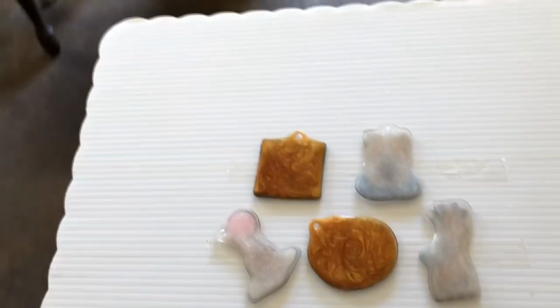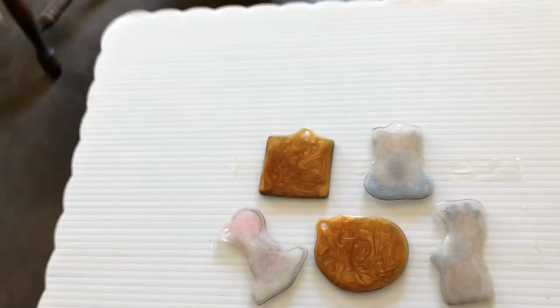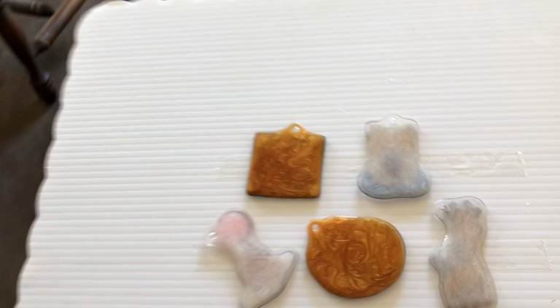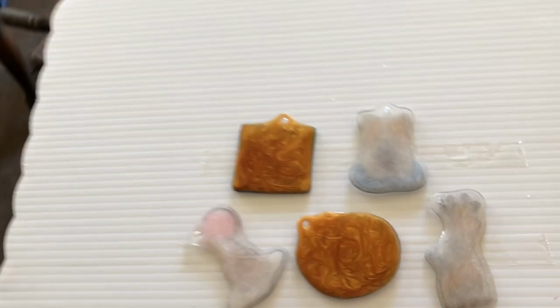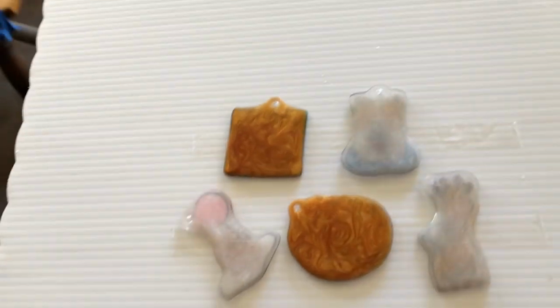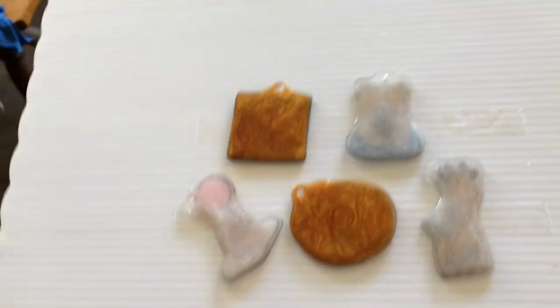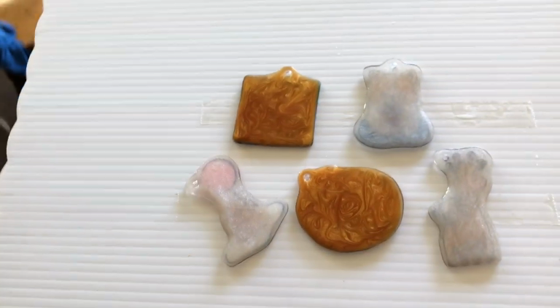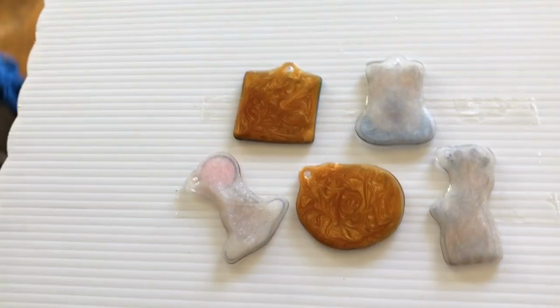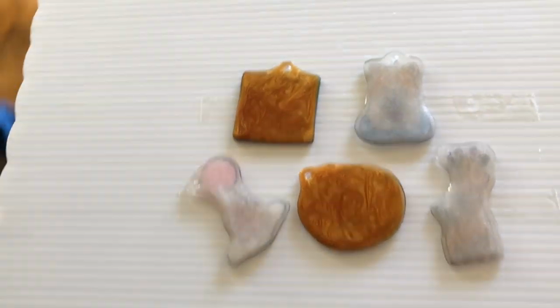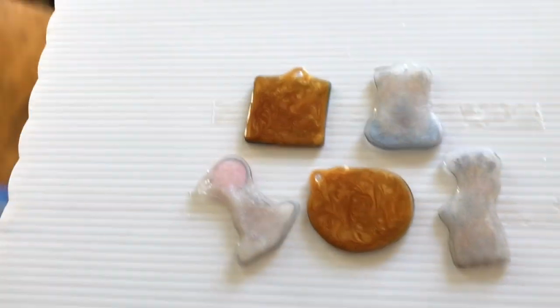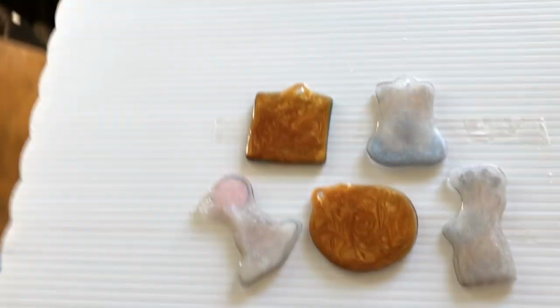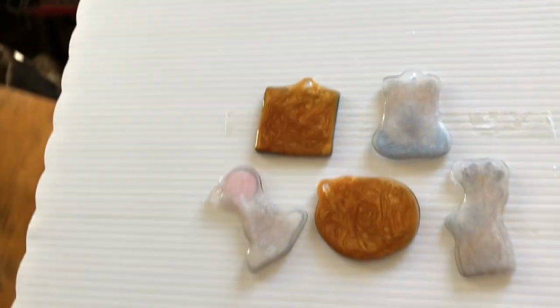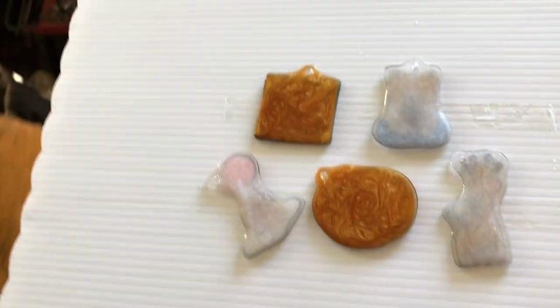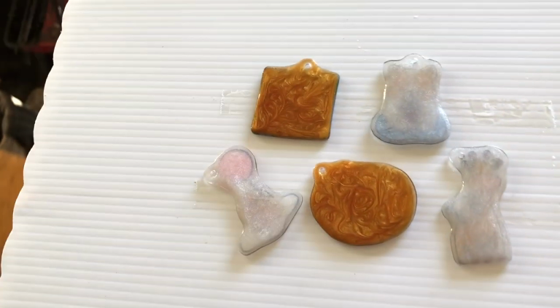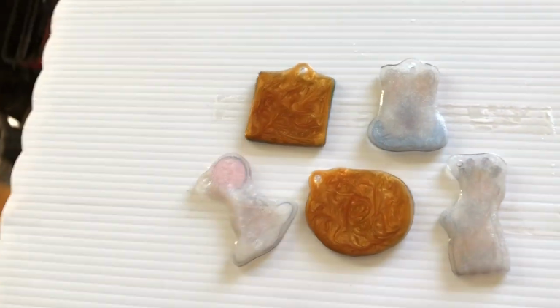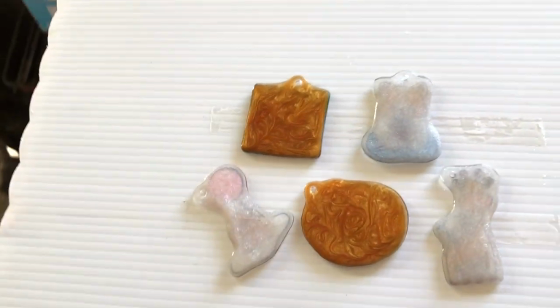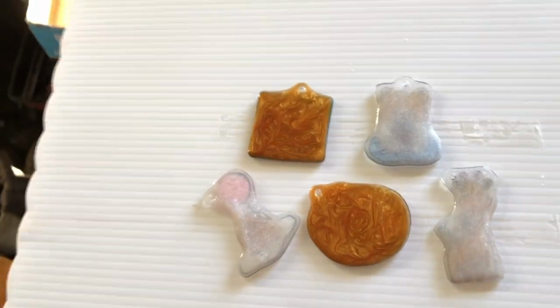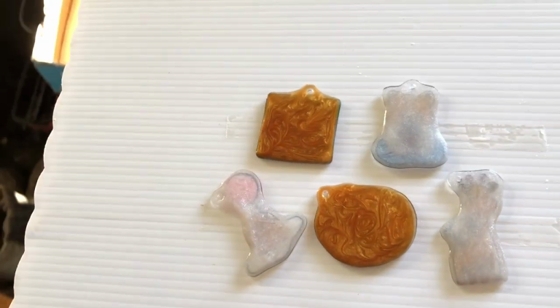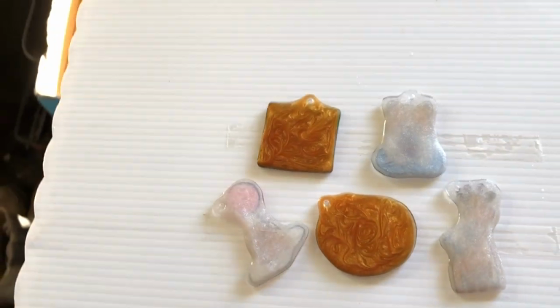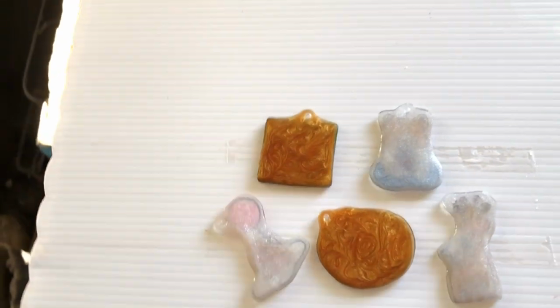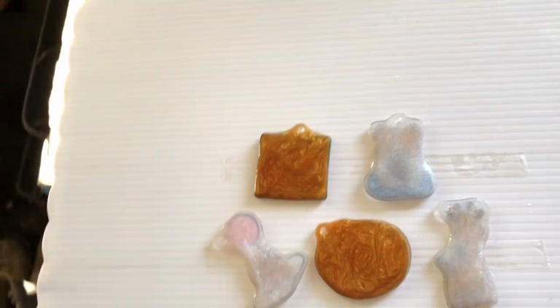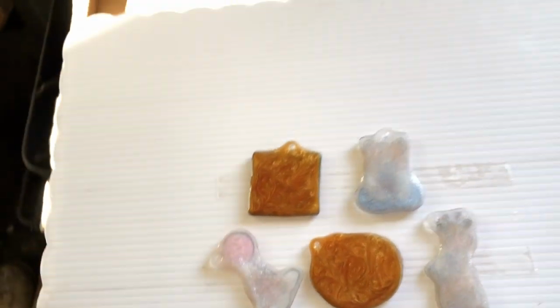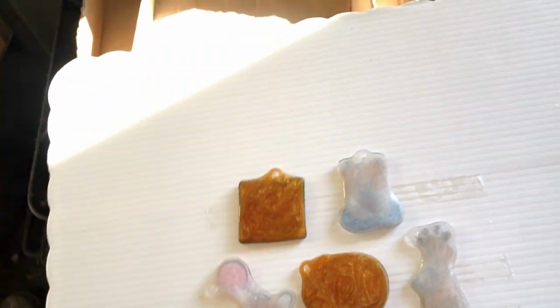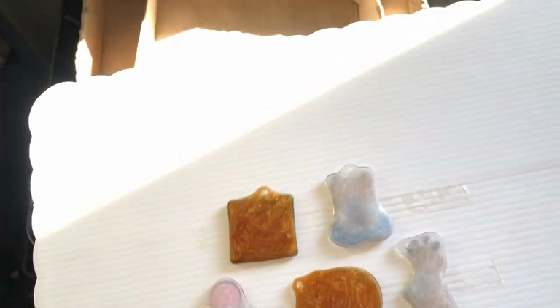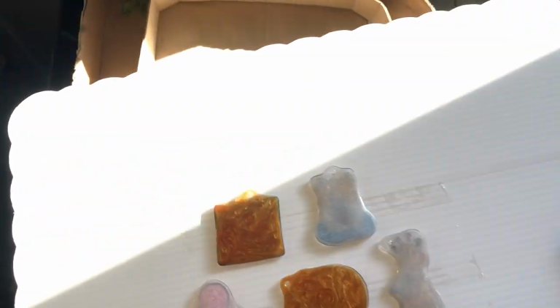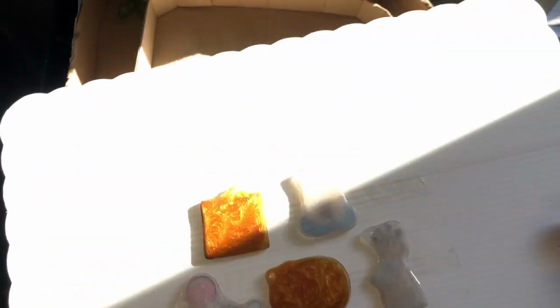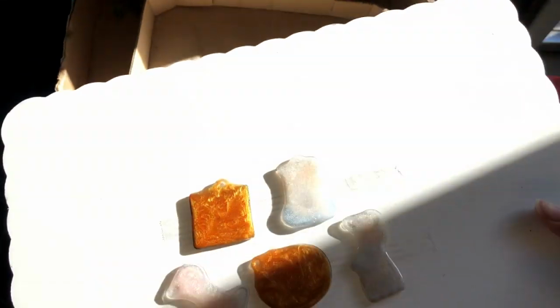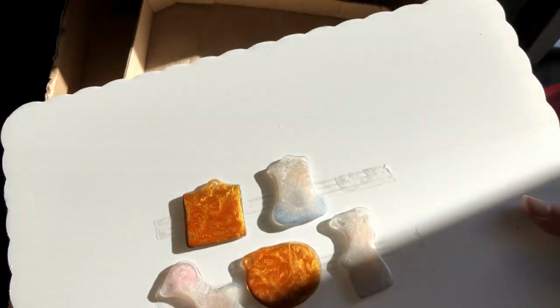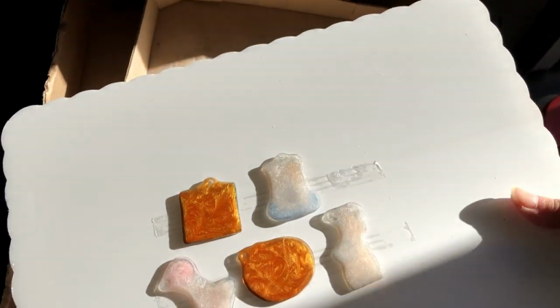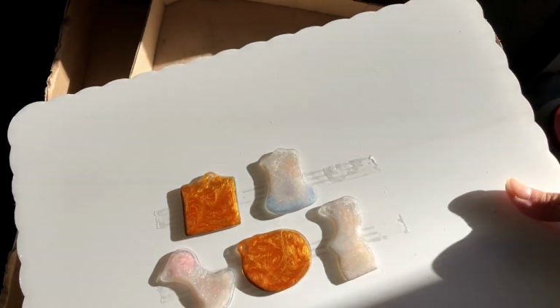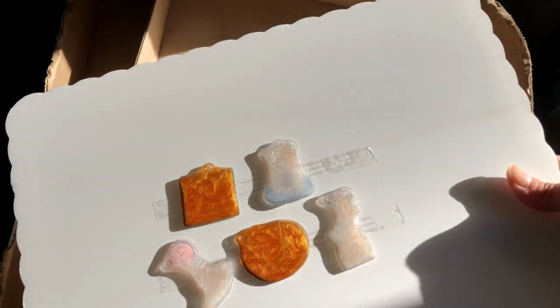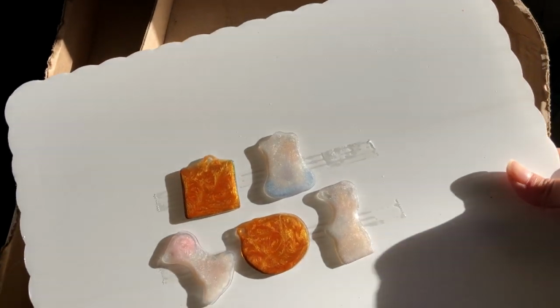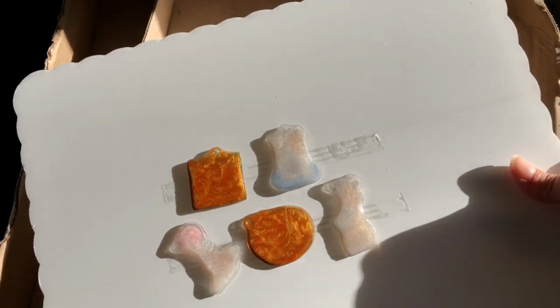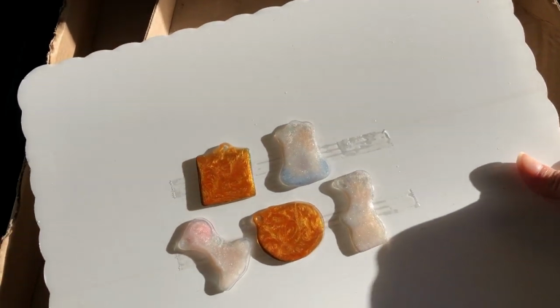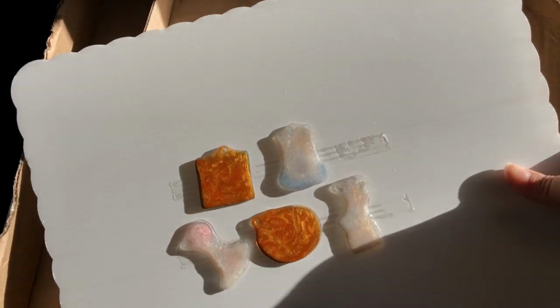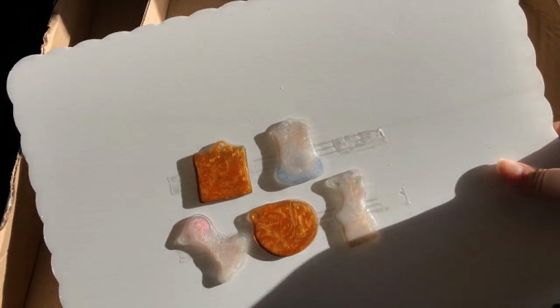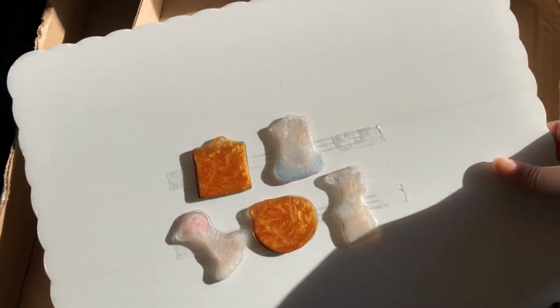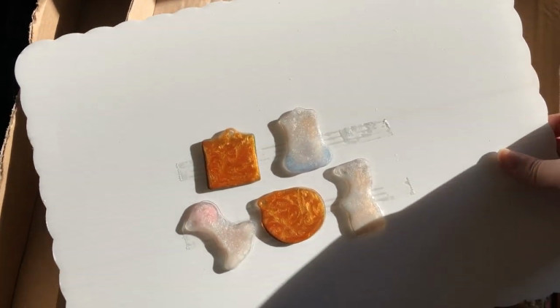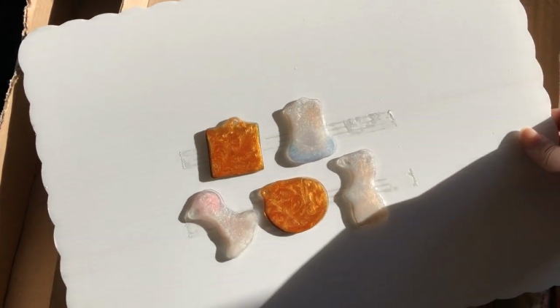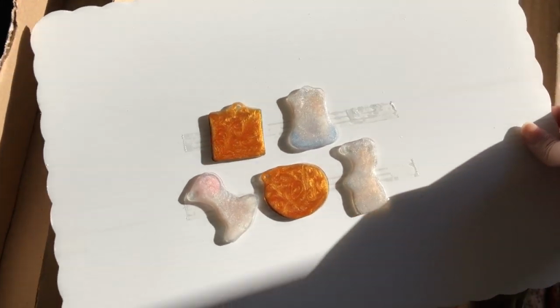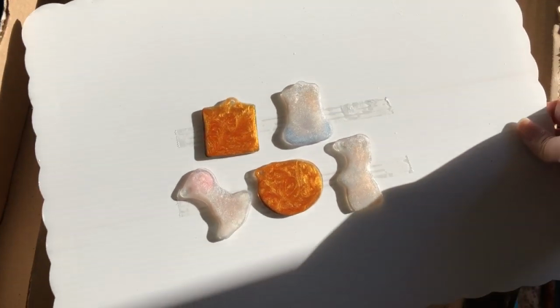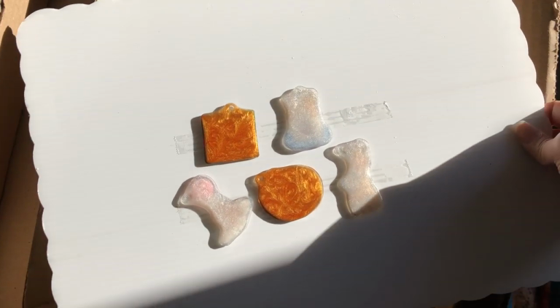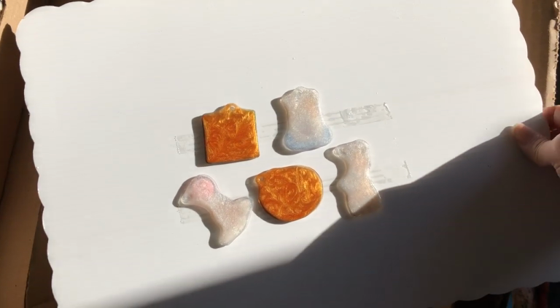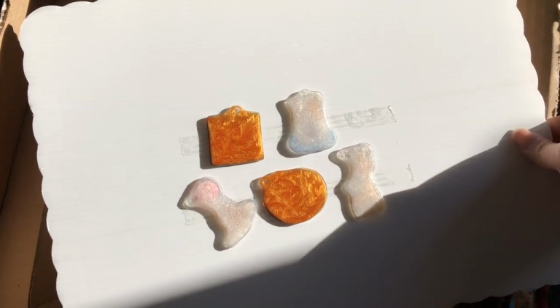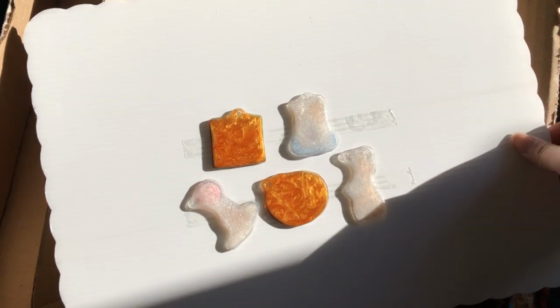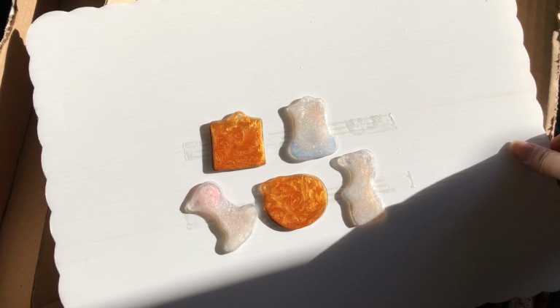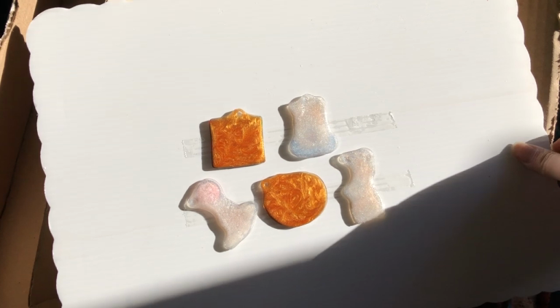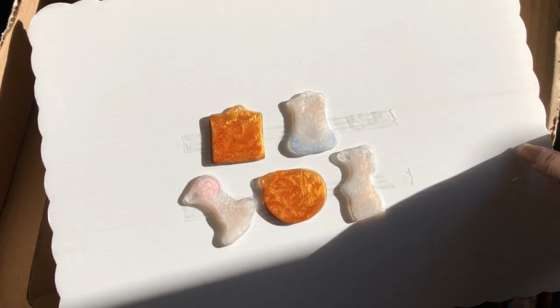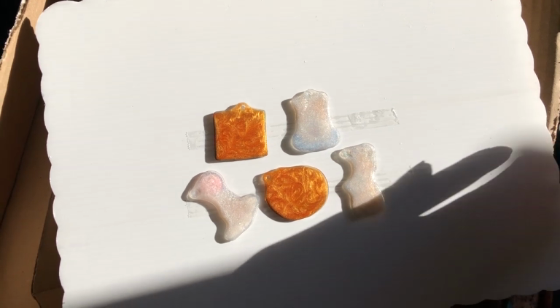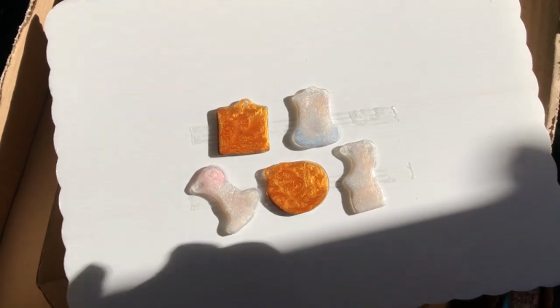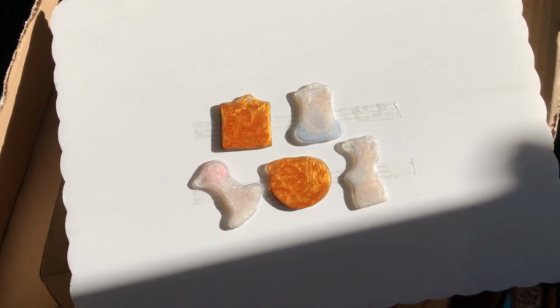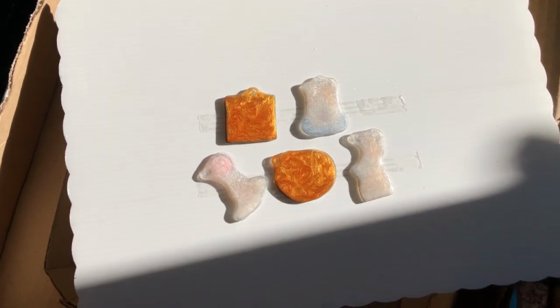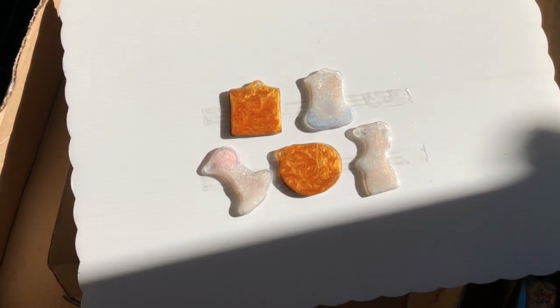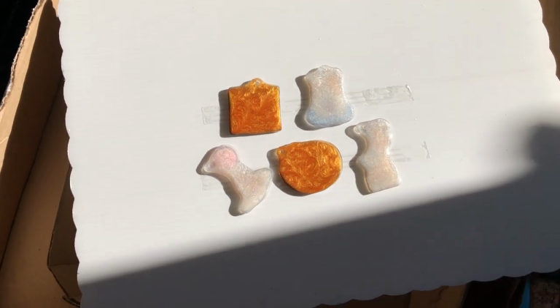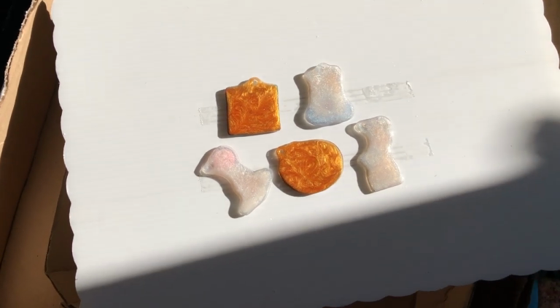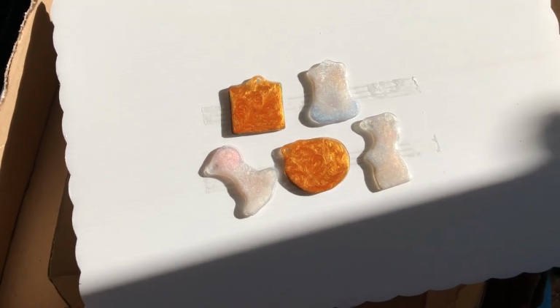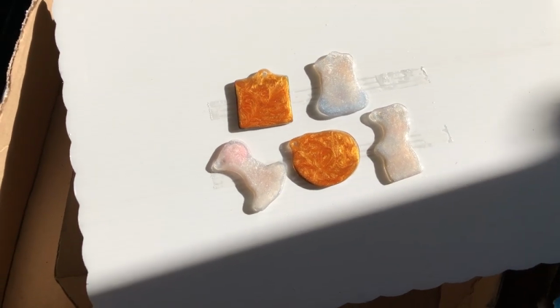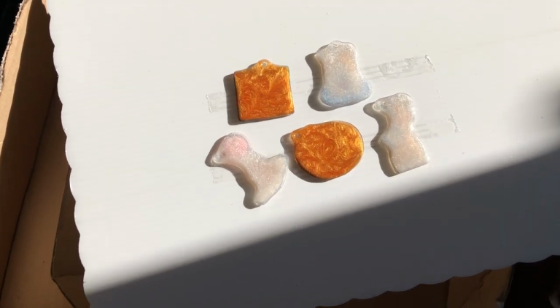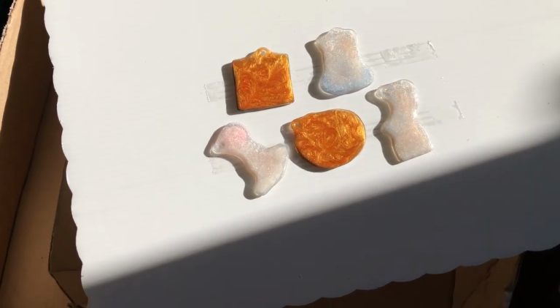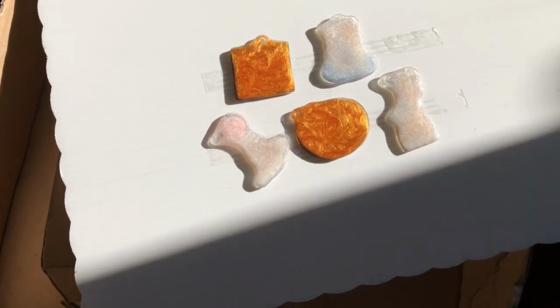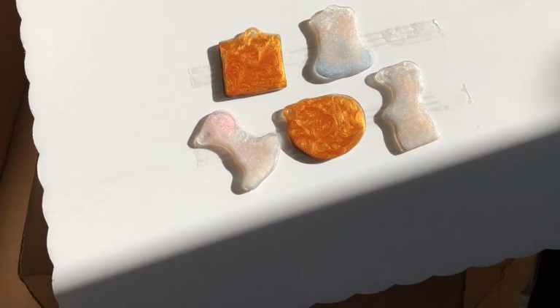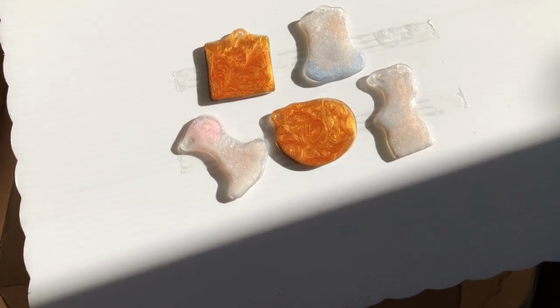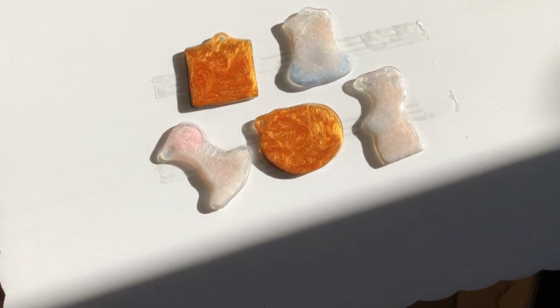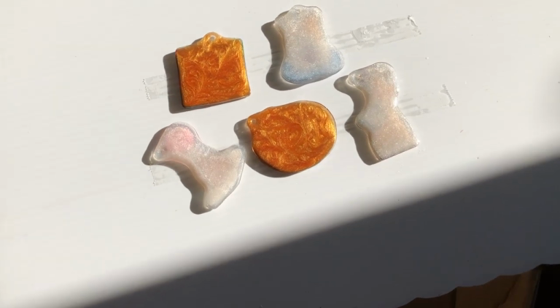I just did the back, and now I'm going to bring it out in the sun to cure again.